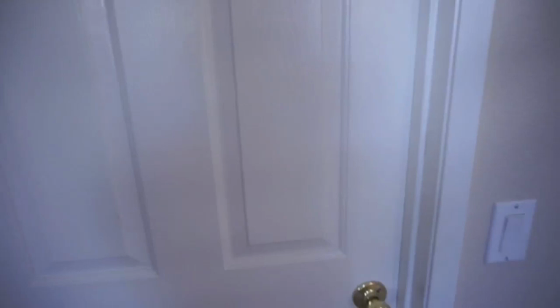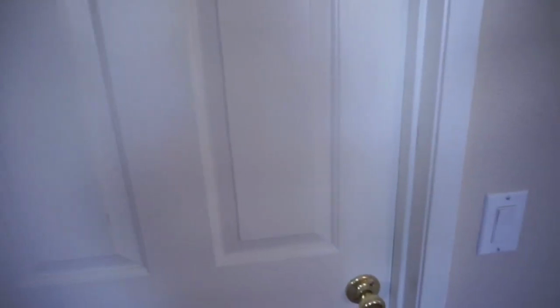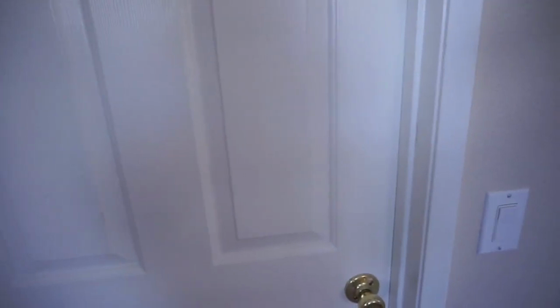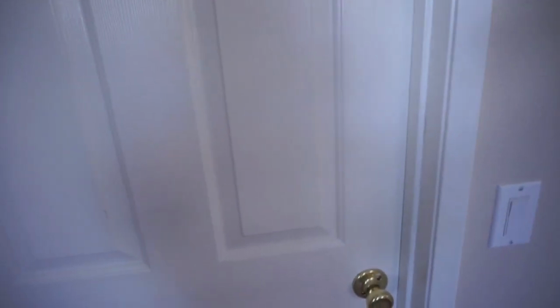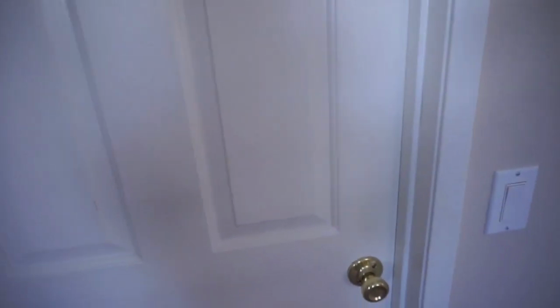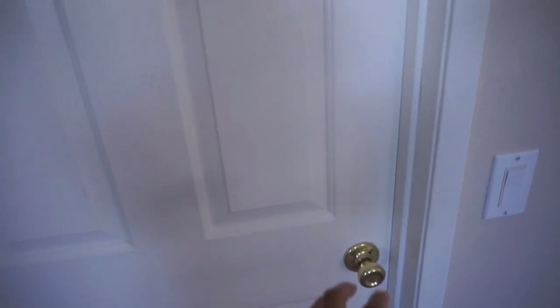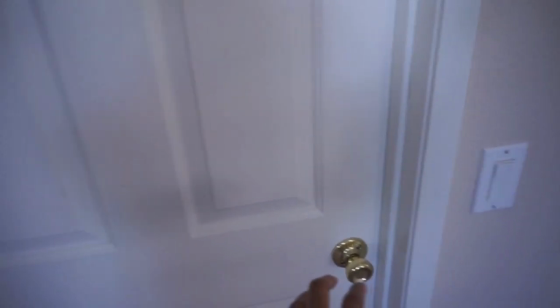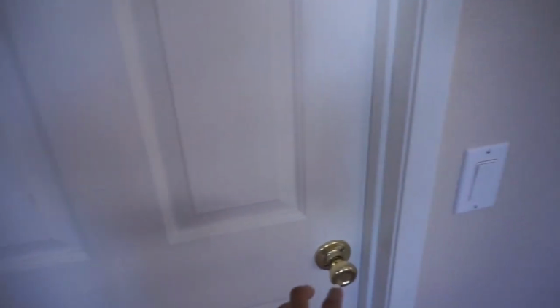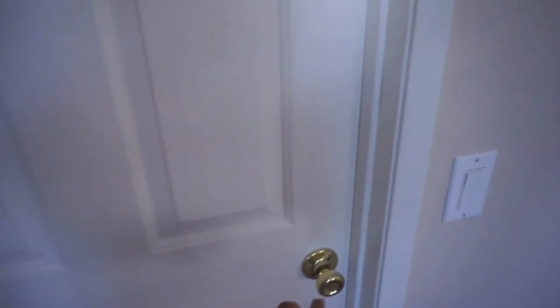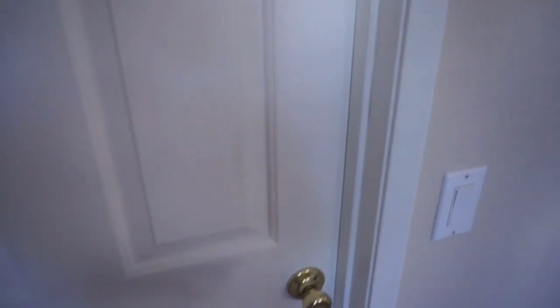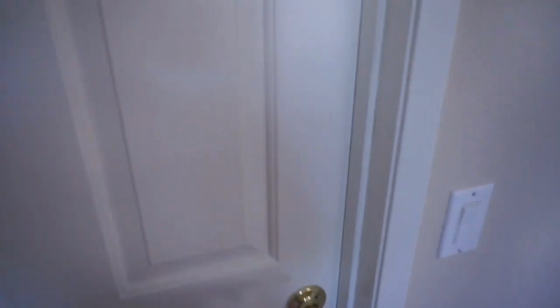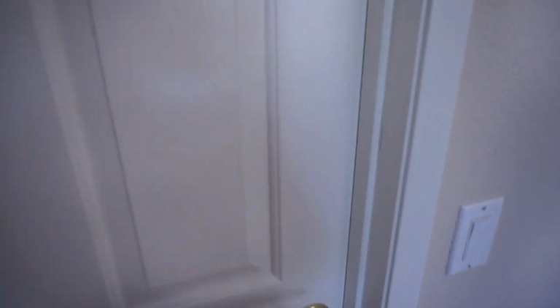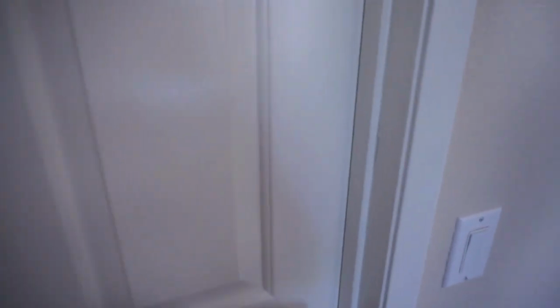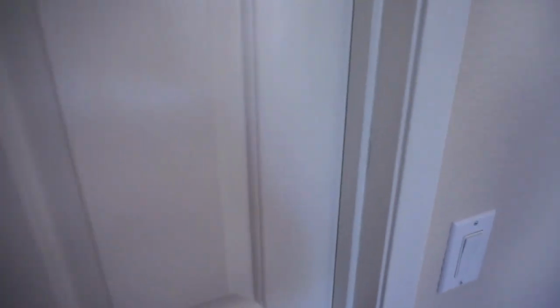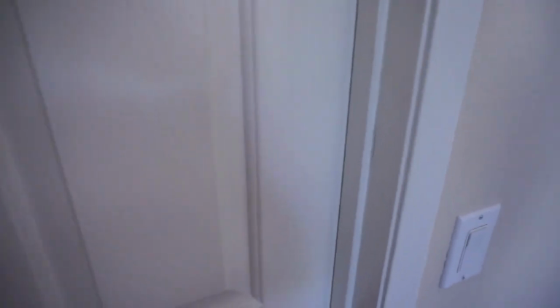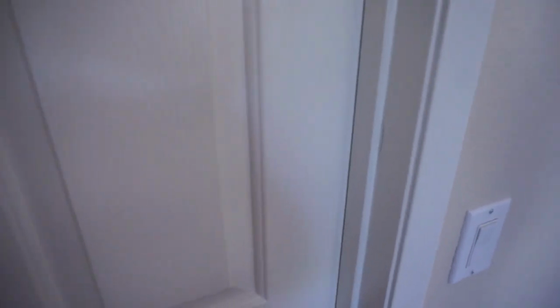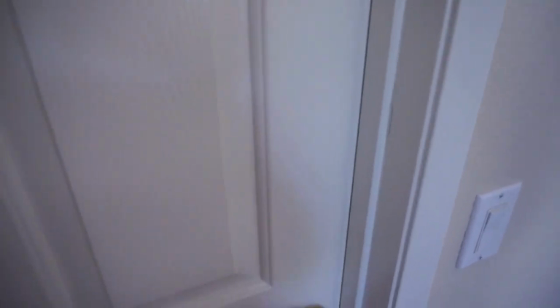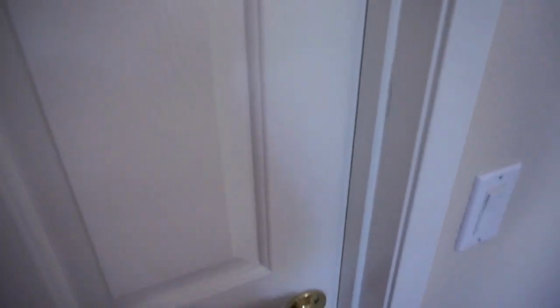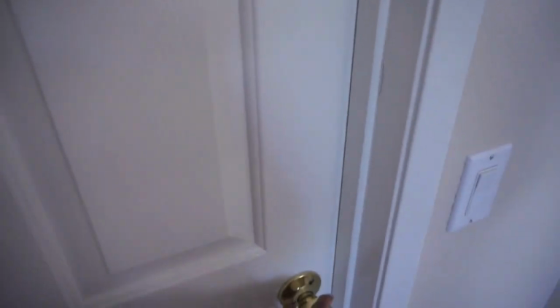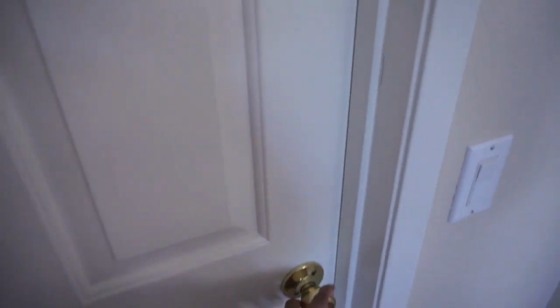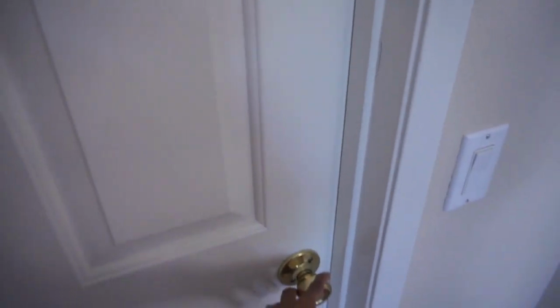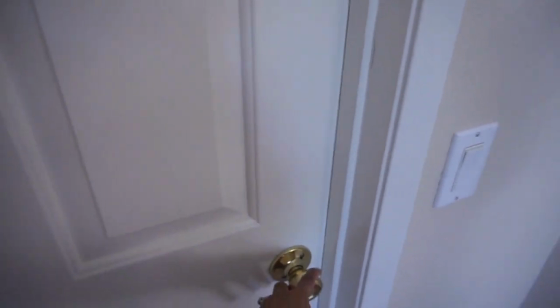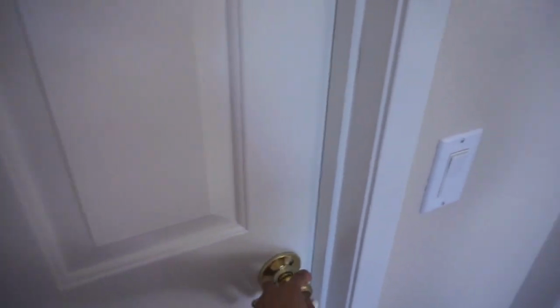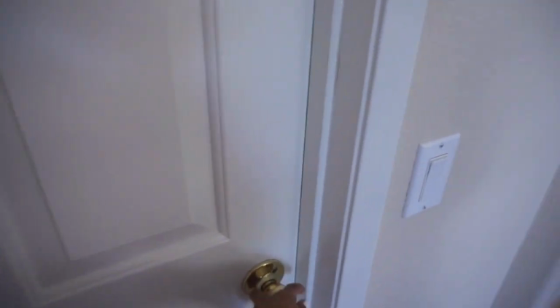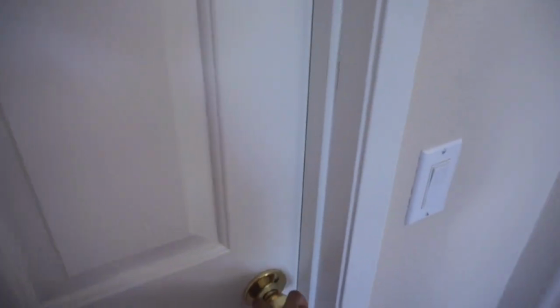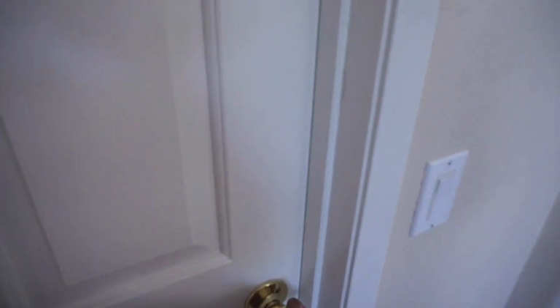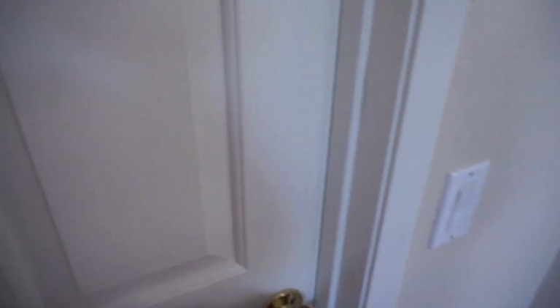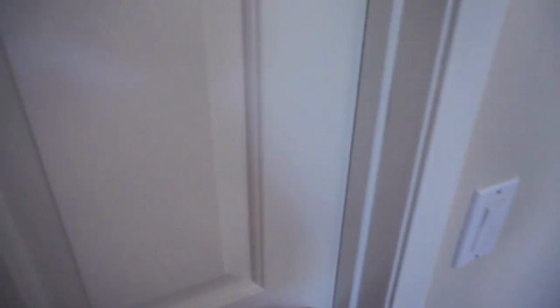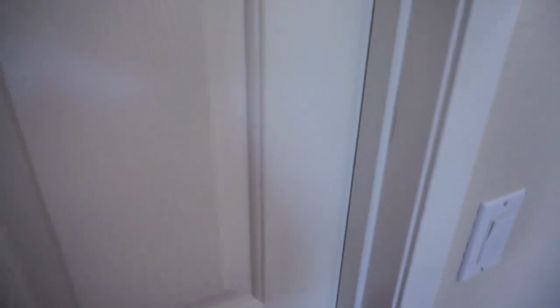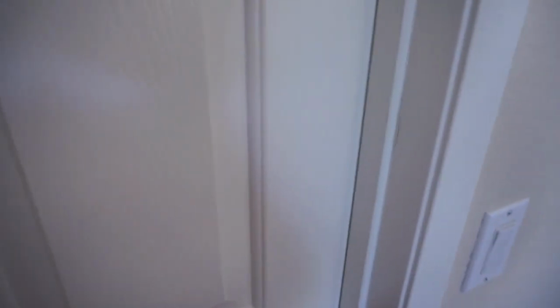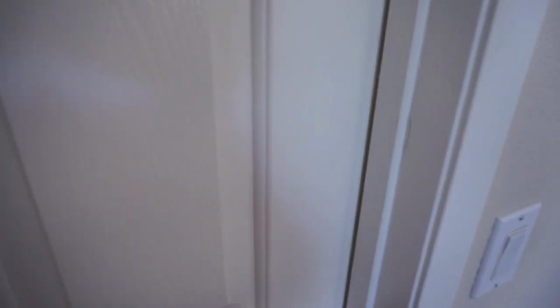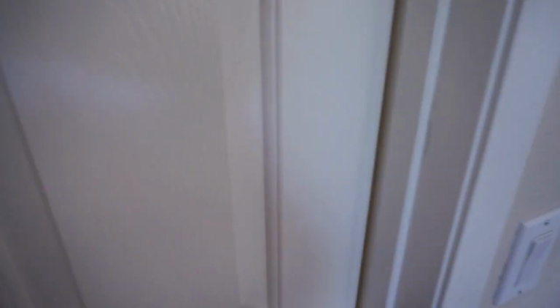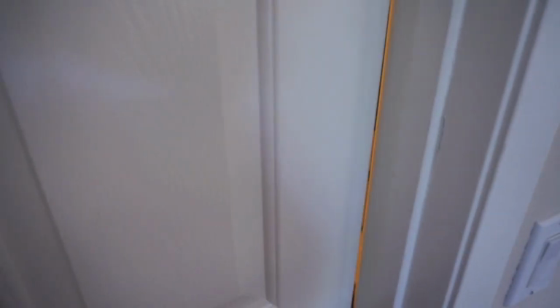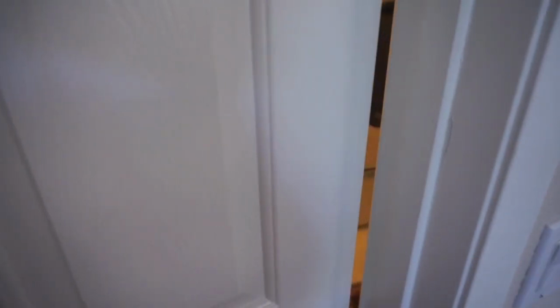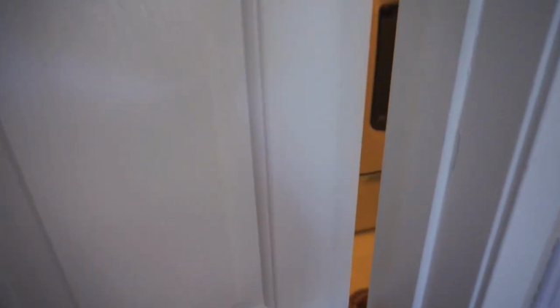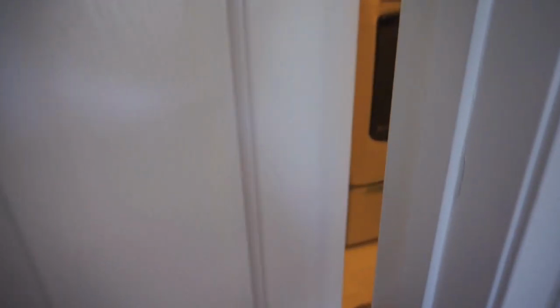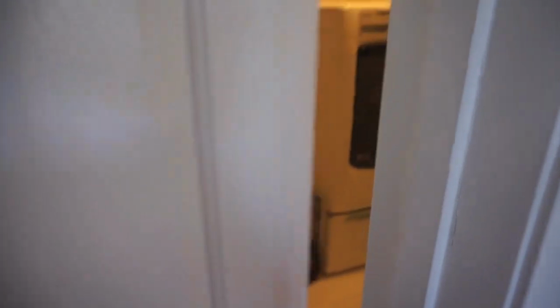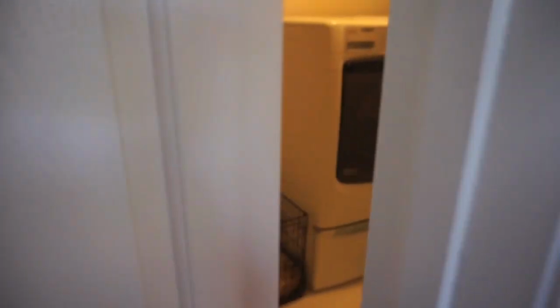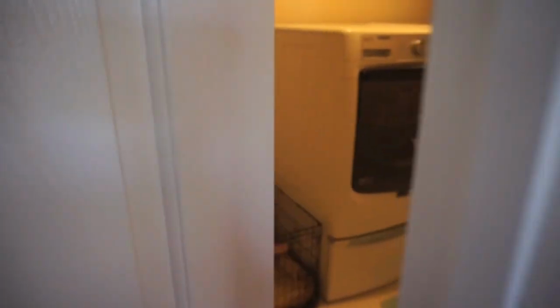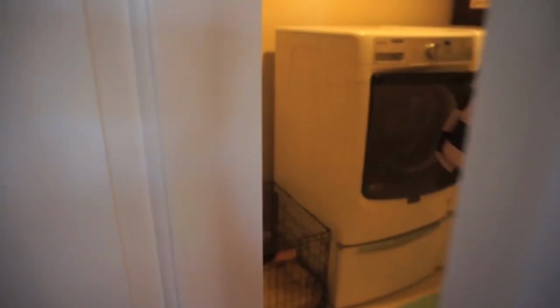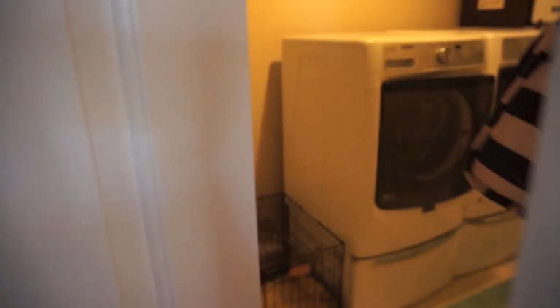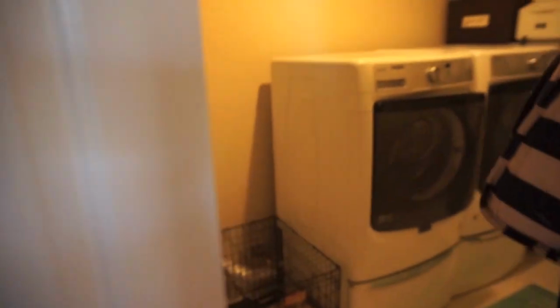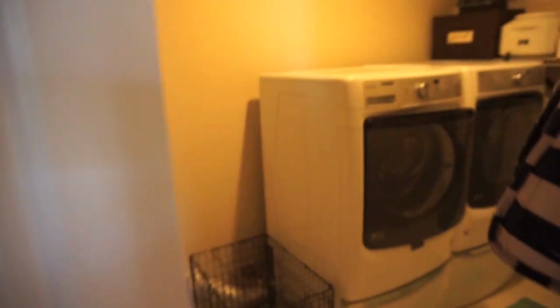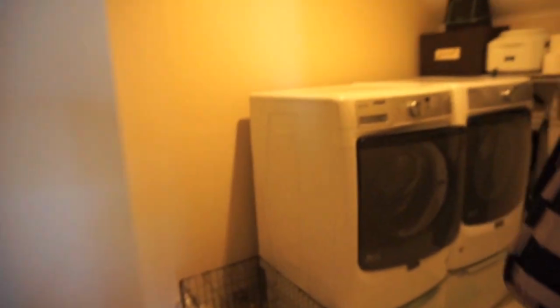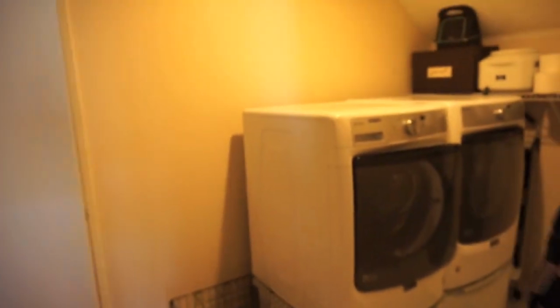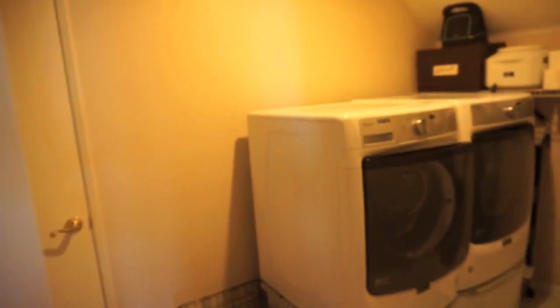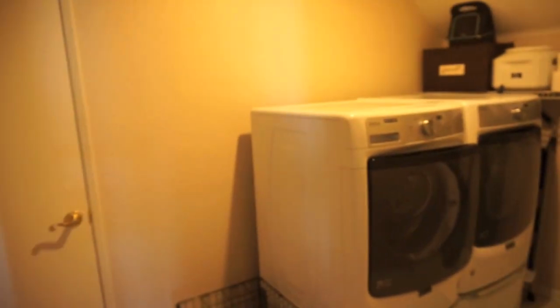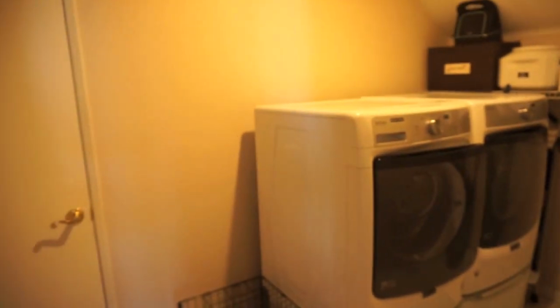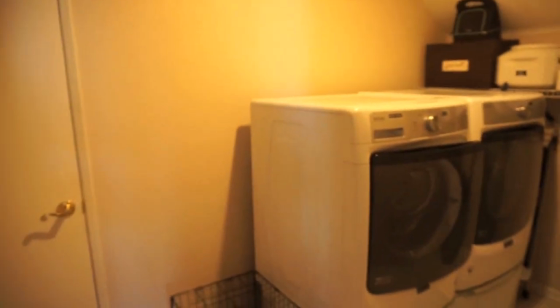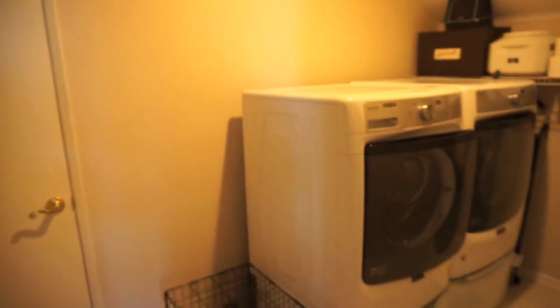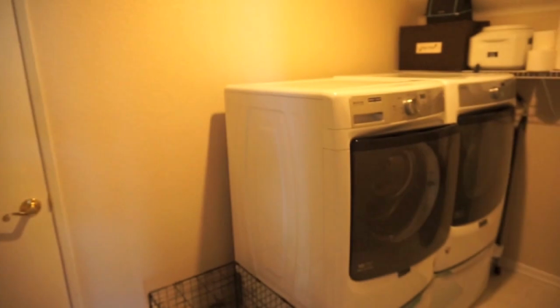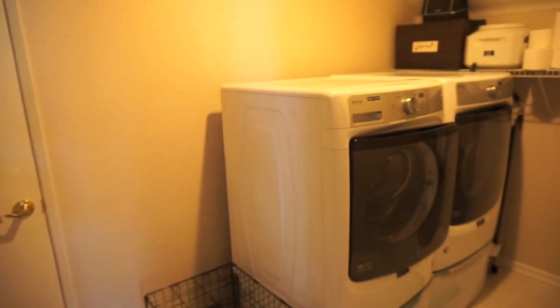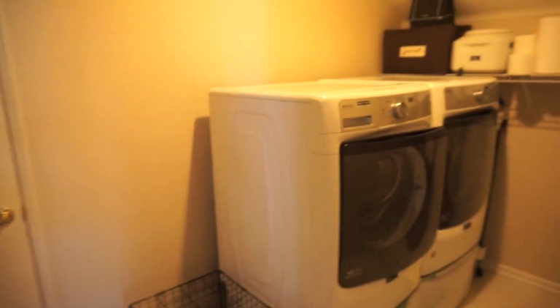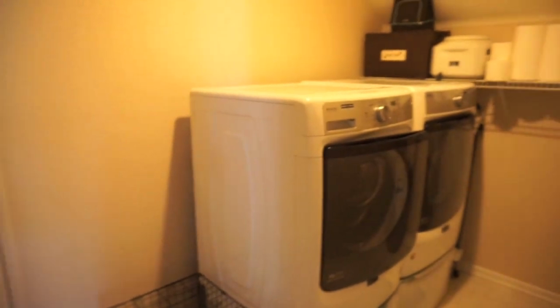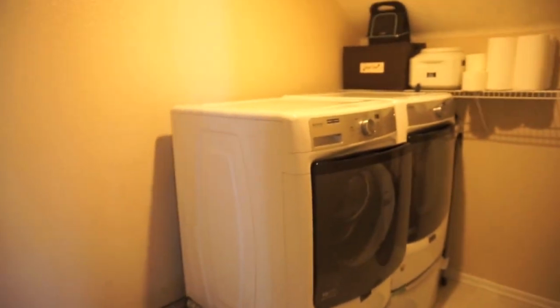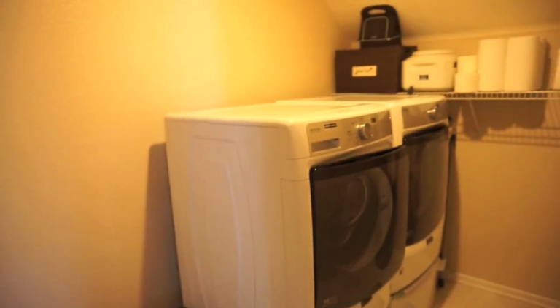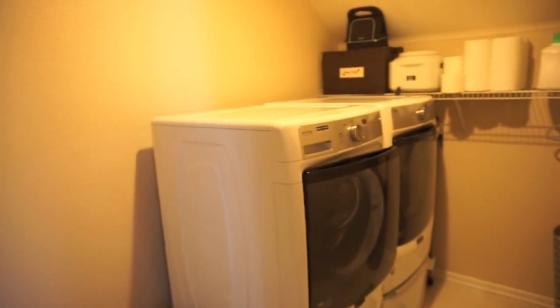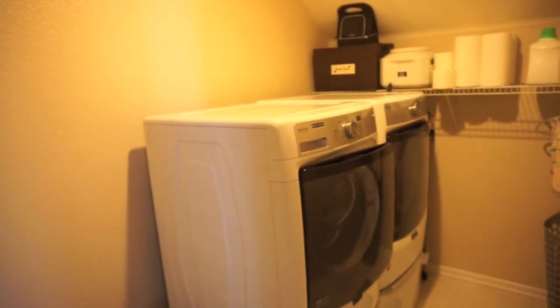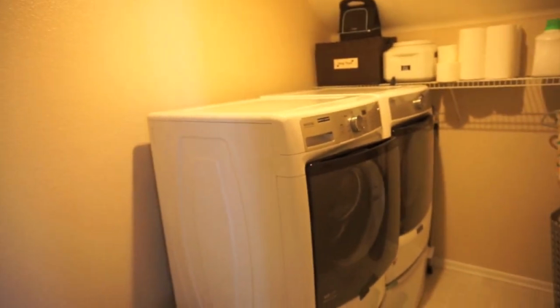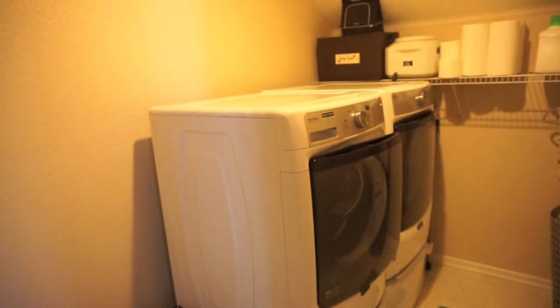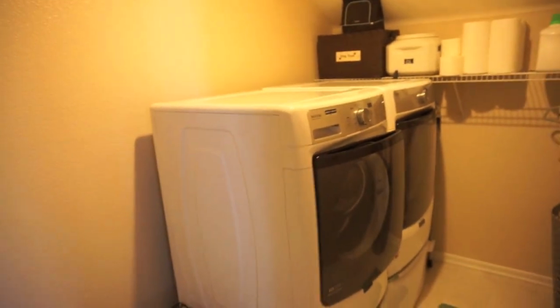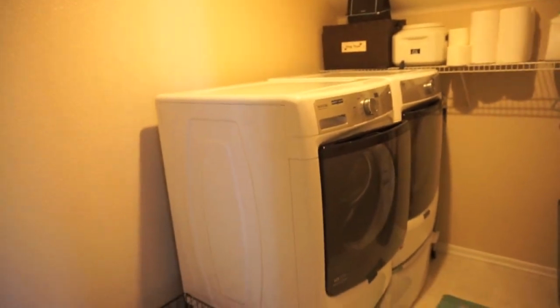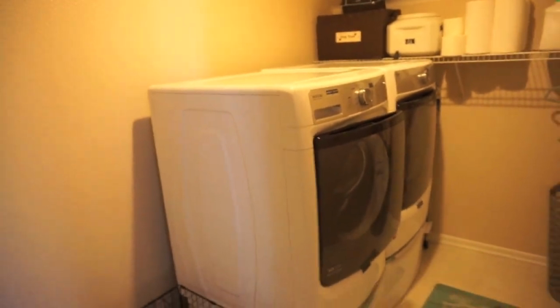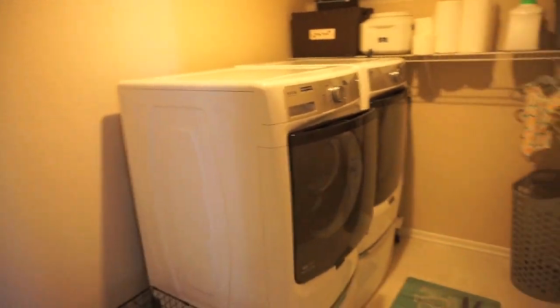Hi guys, welcome back to my channel. Today I'm going to give you a tour and an overview of our laundry room.